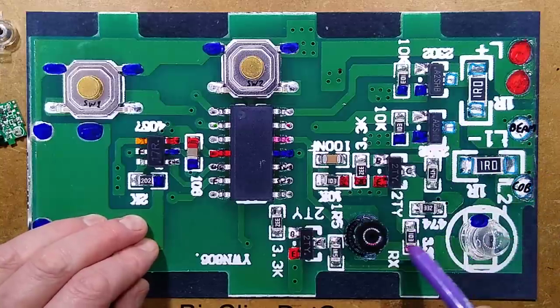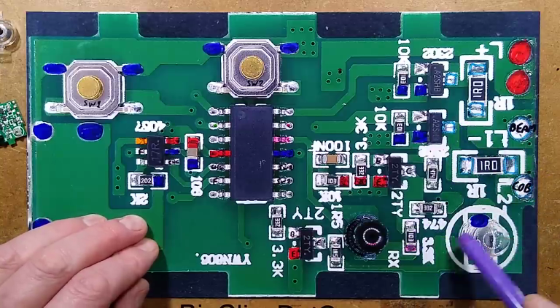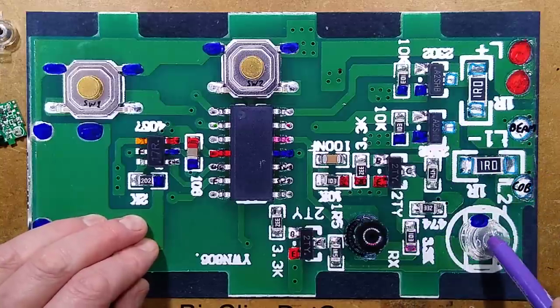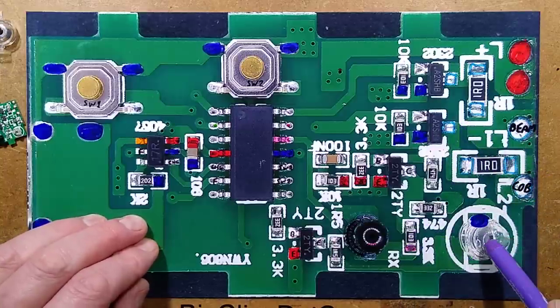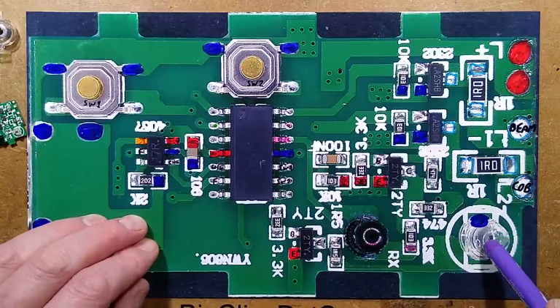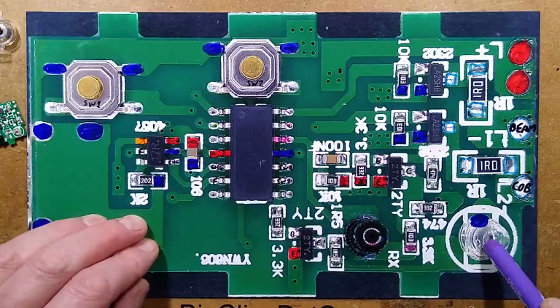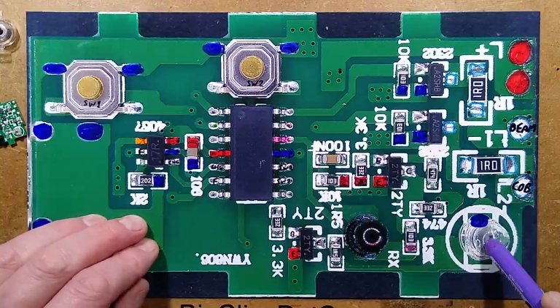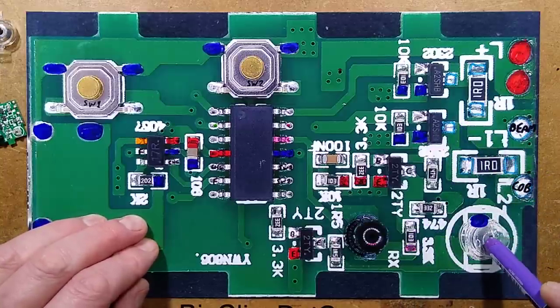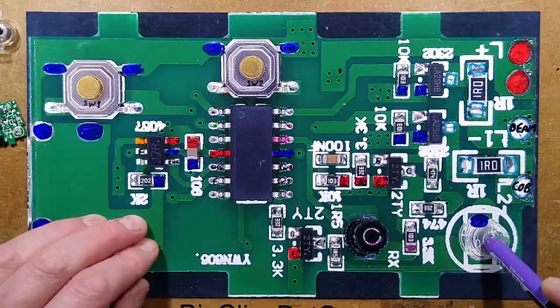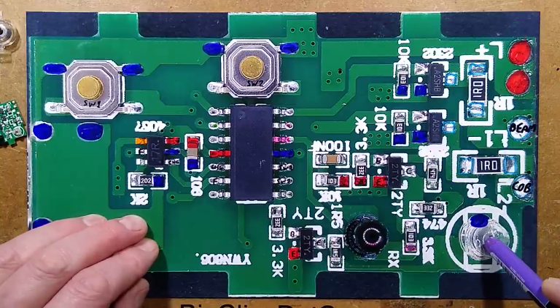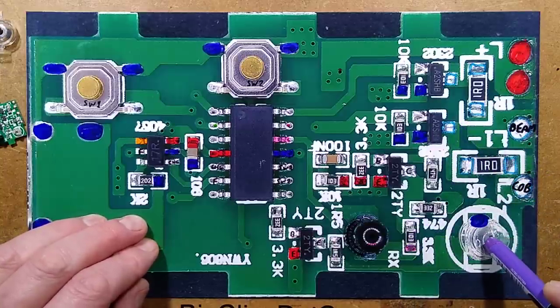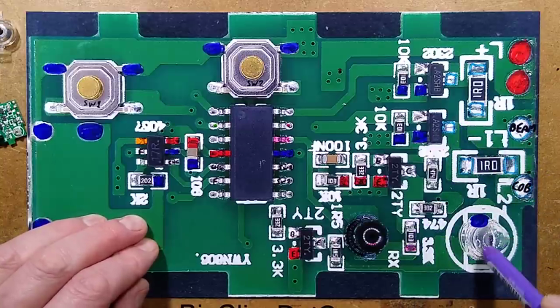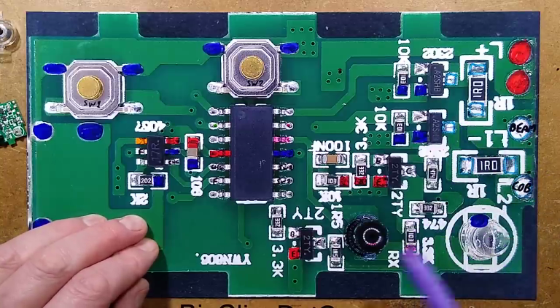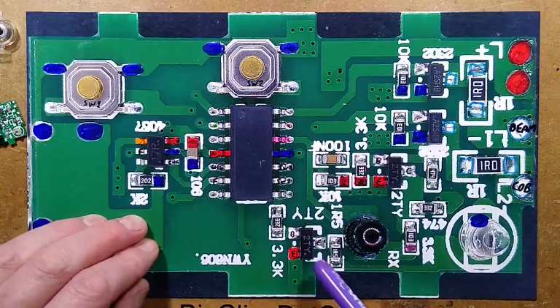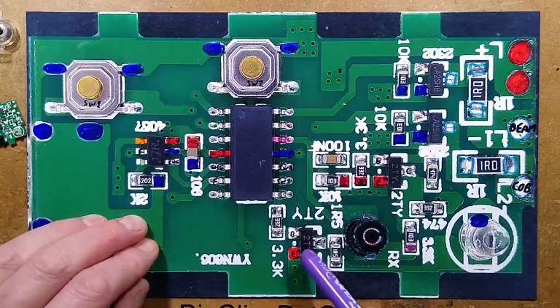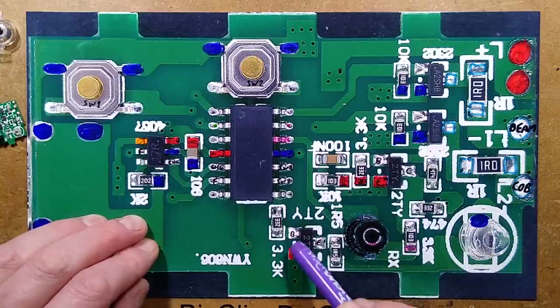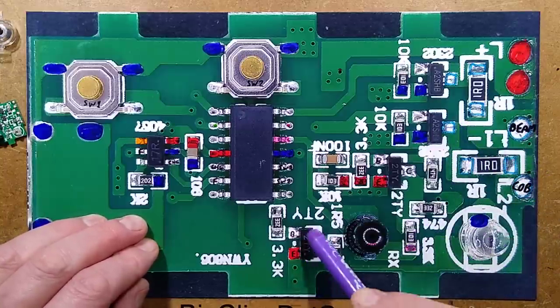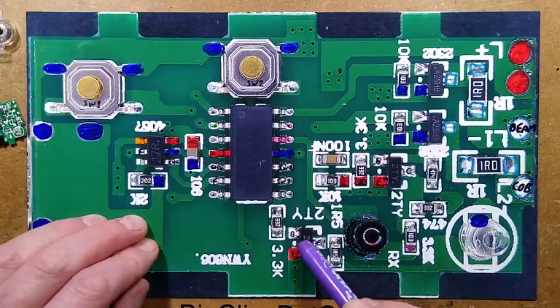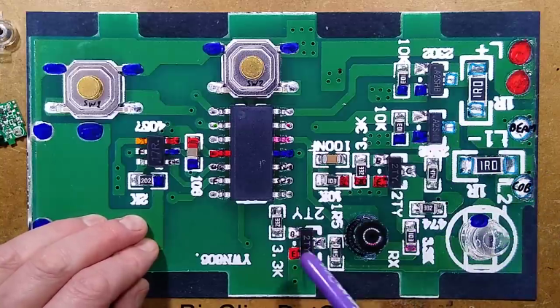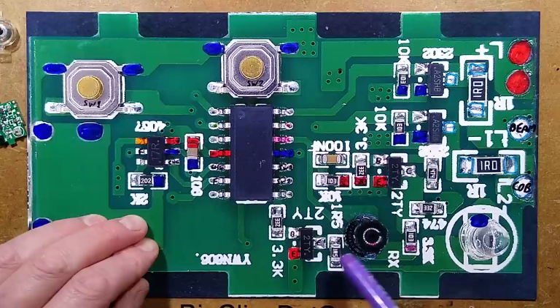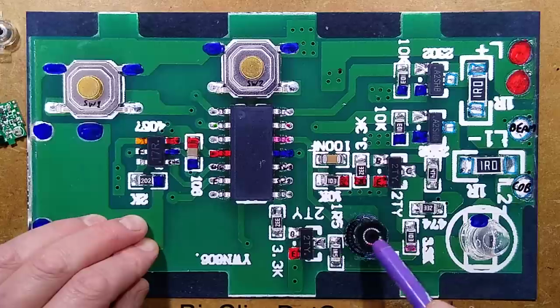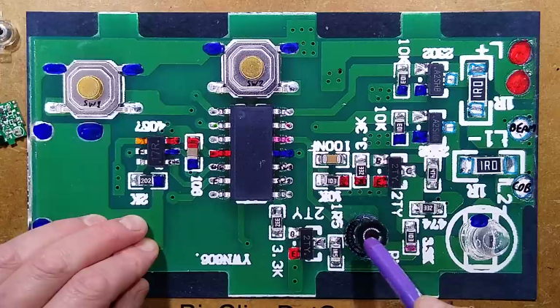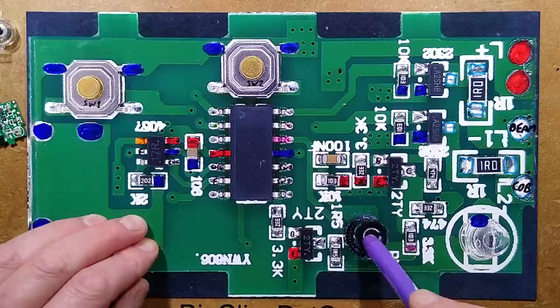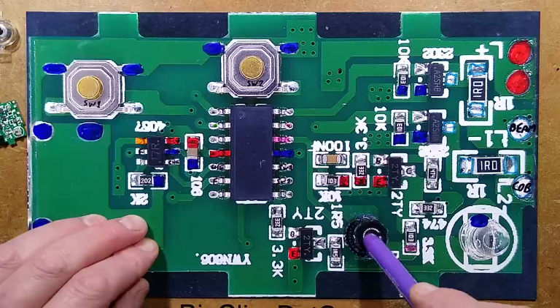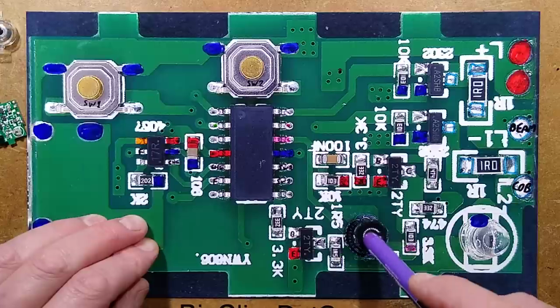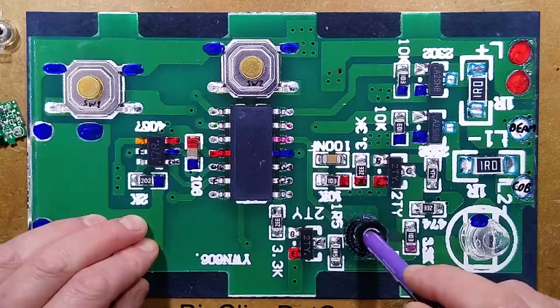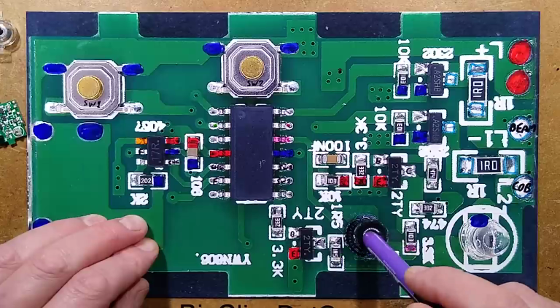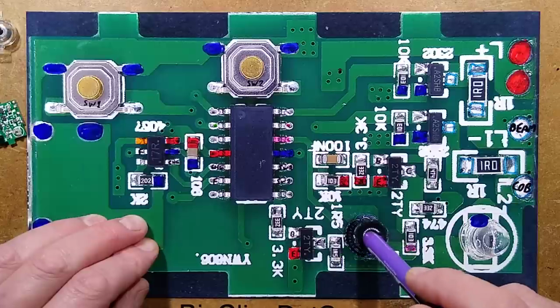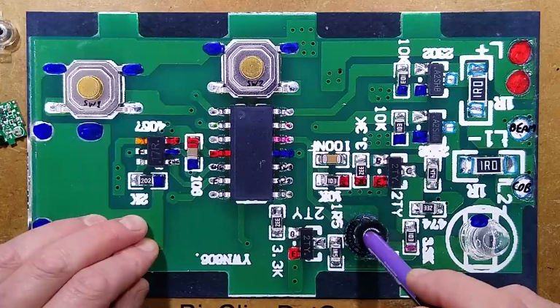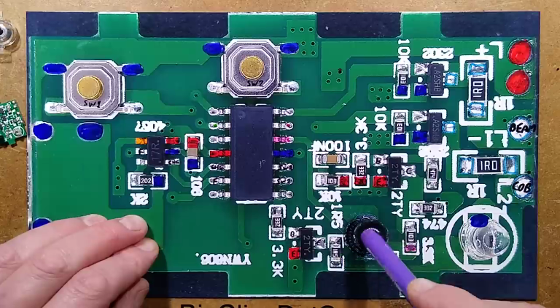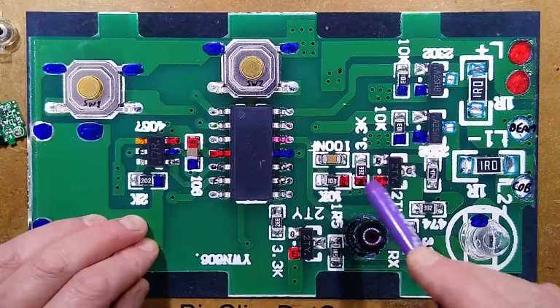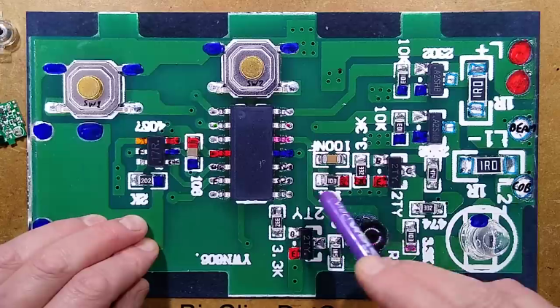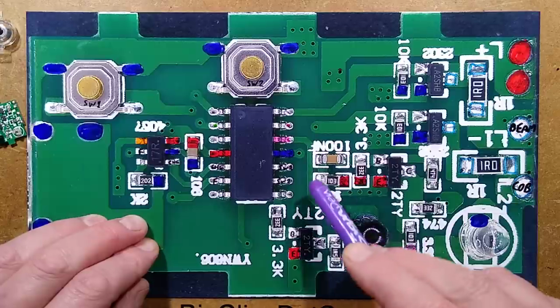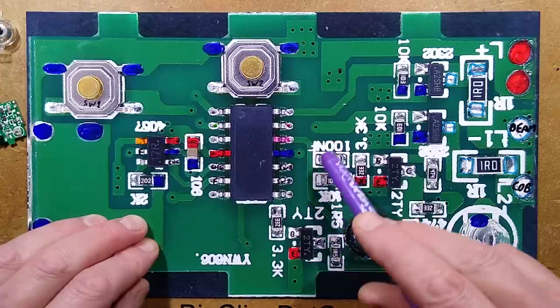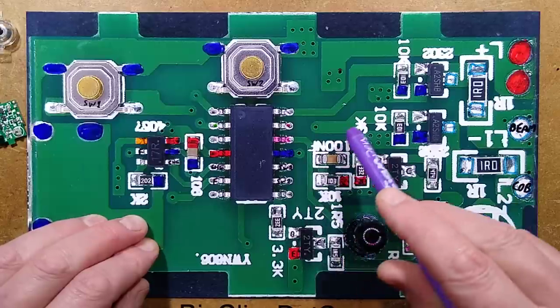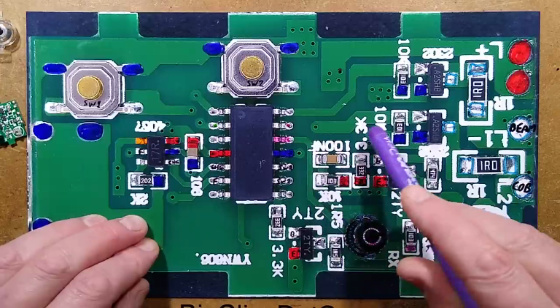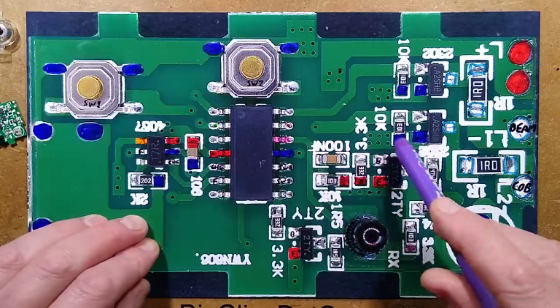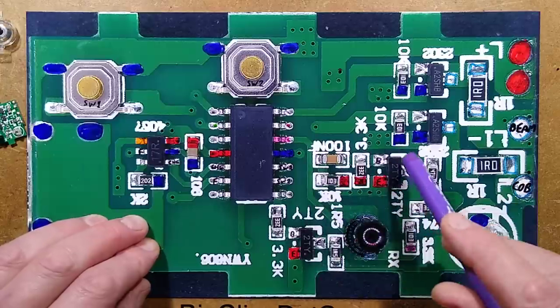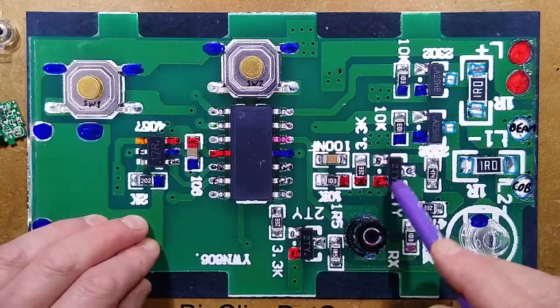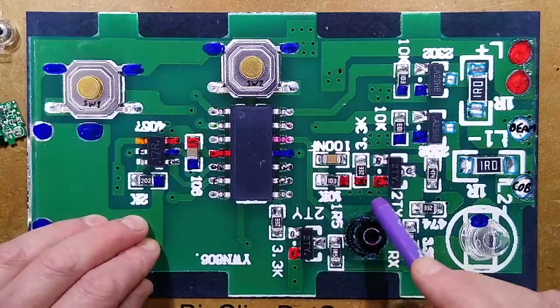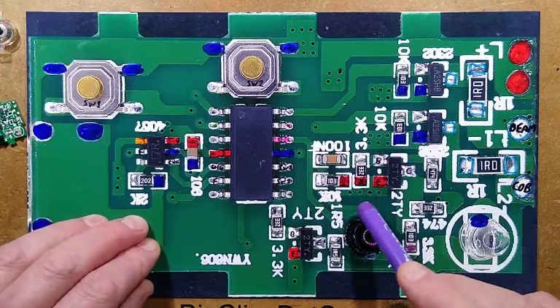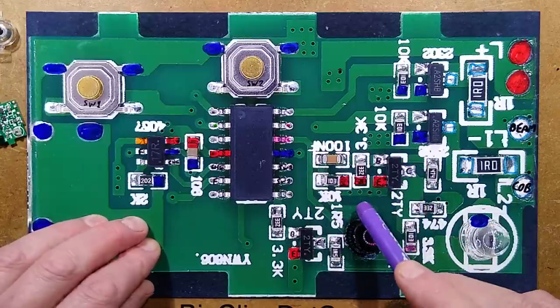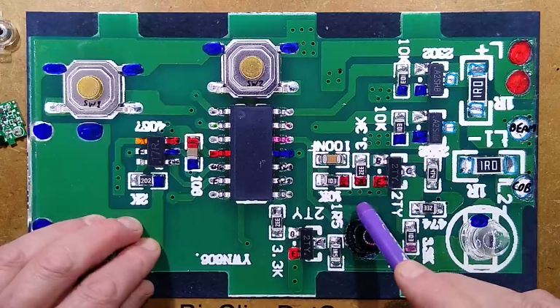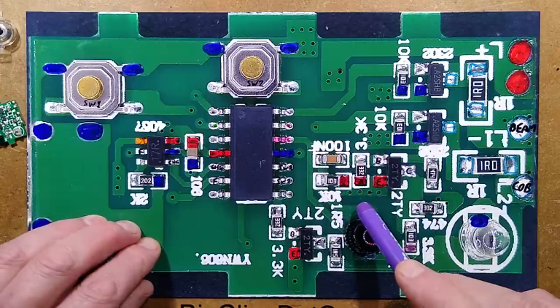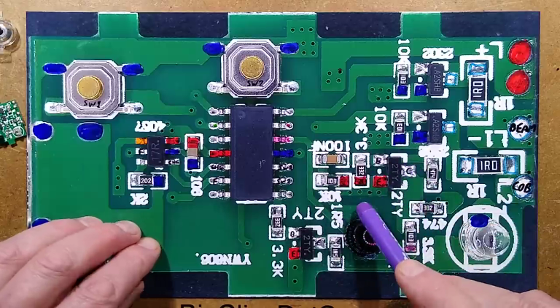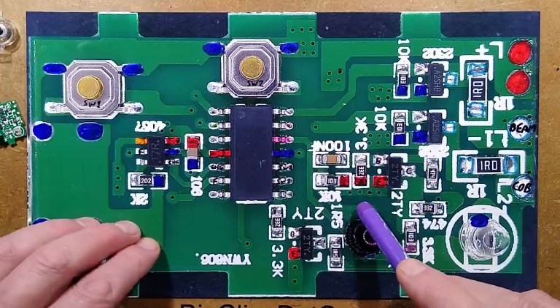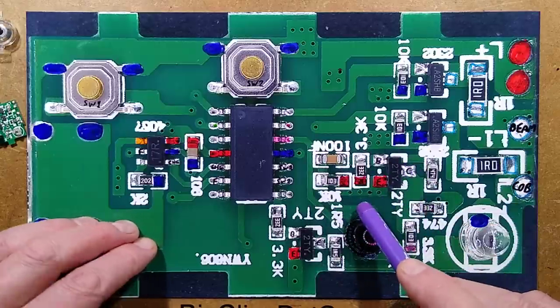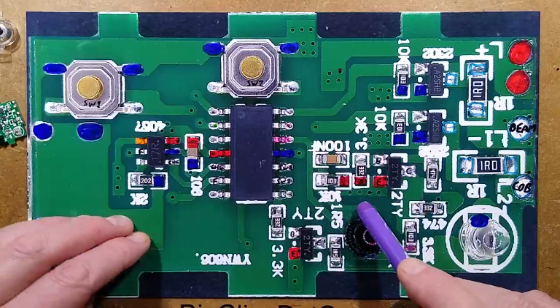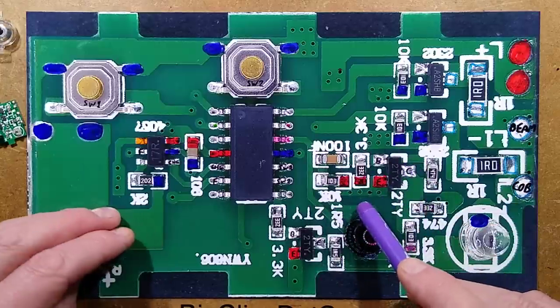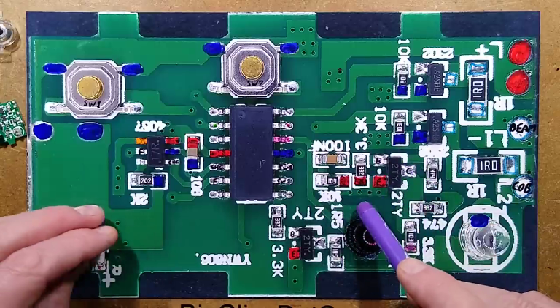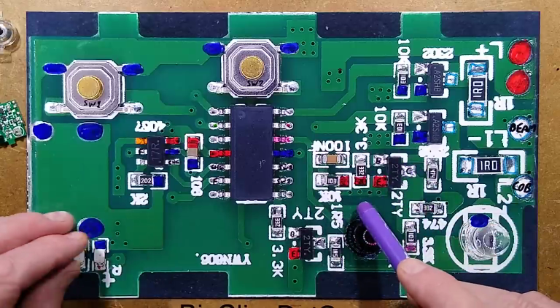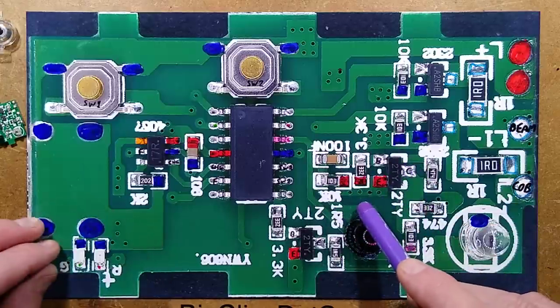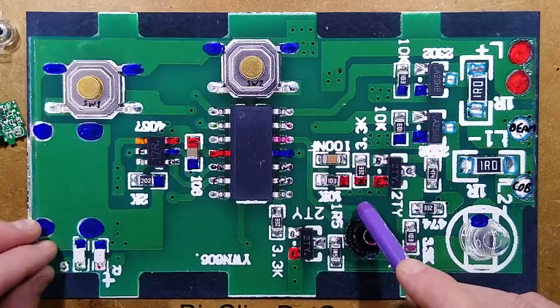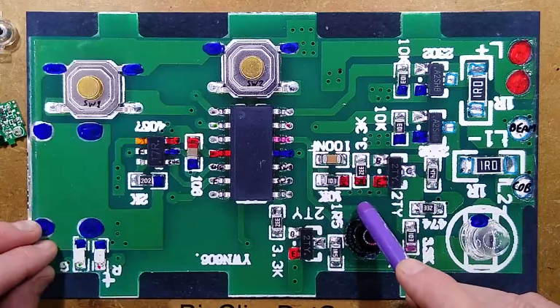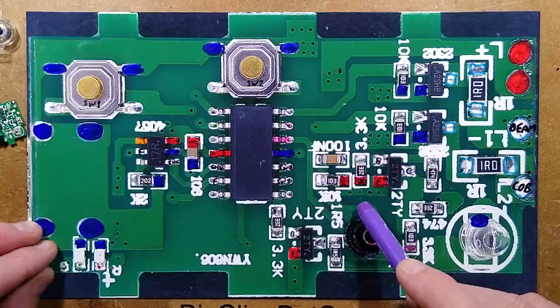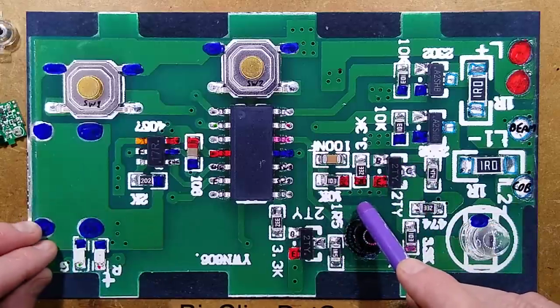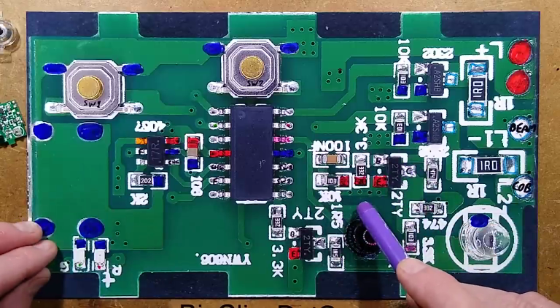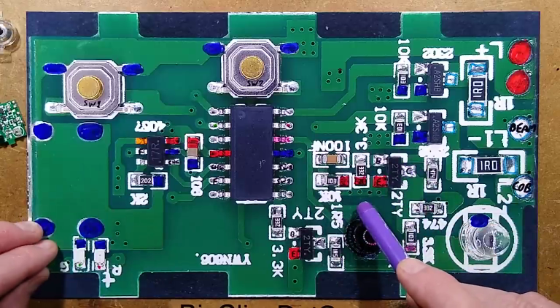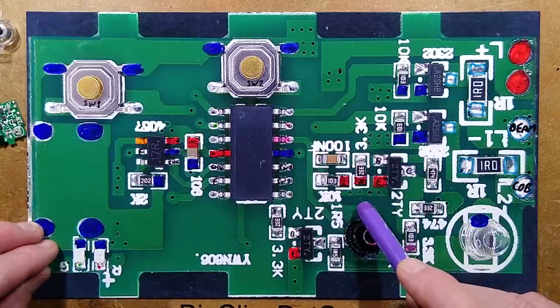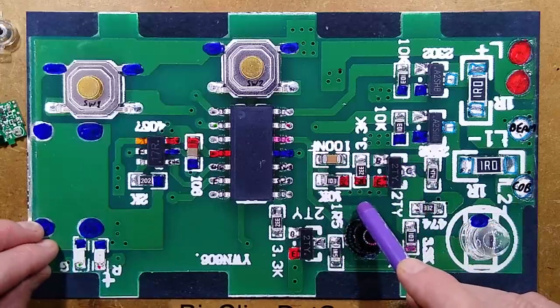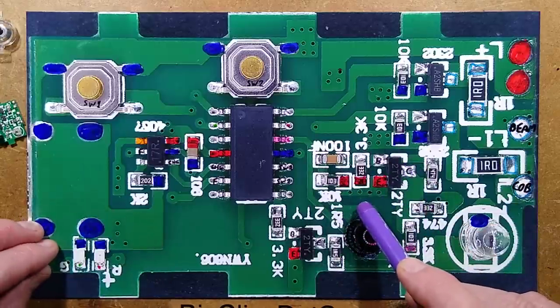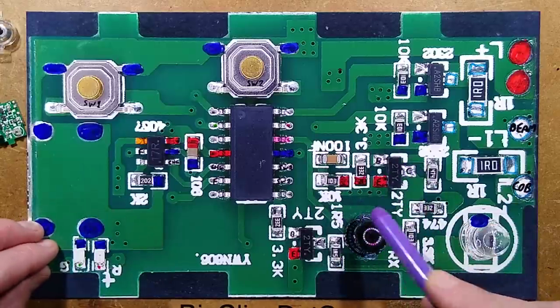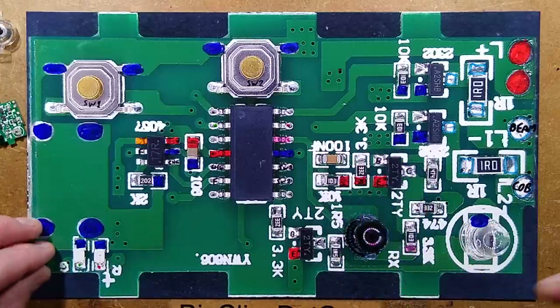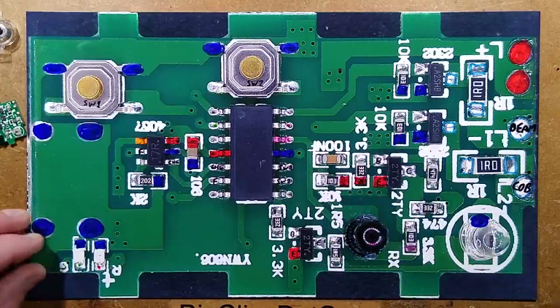The infrared emitter is driven by a transistor, there's an infrared receiver, and this circuitry had me perplexed — it took me a while to reverse engineer.